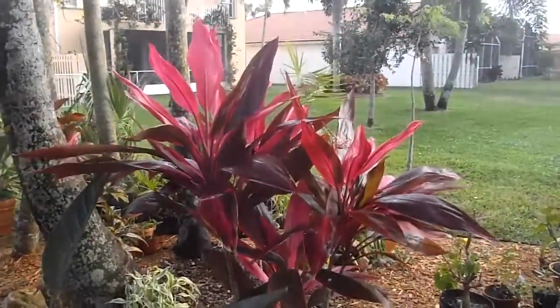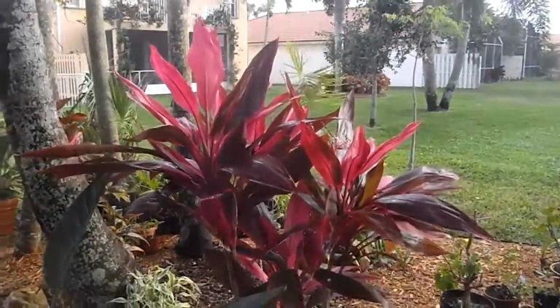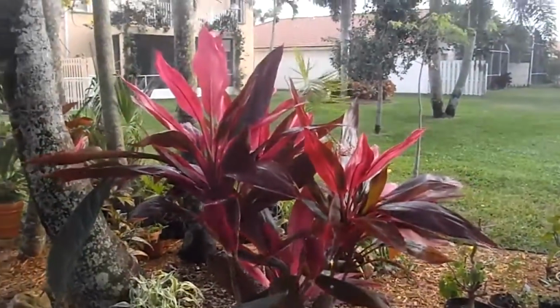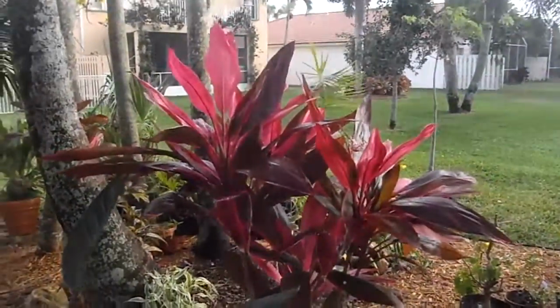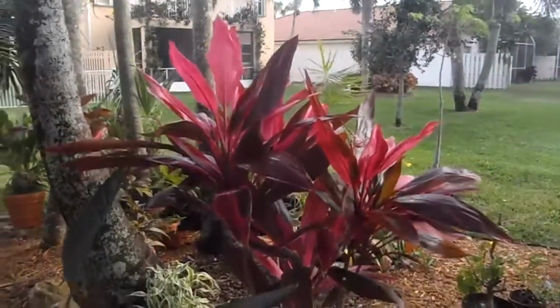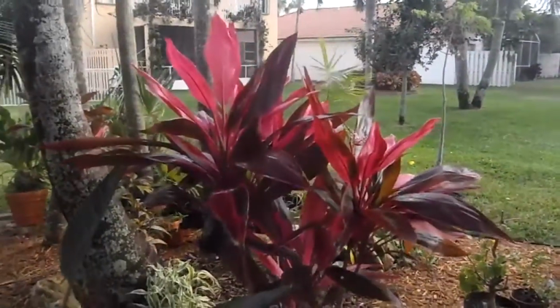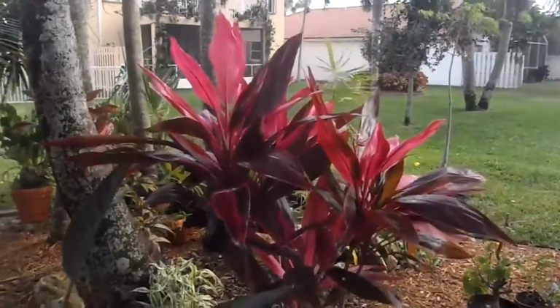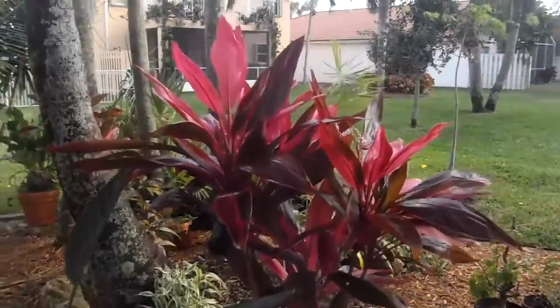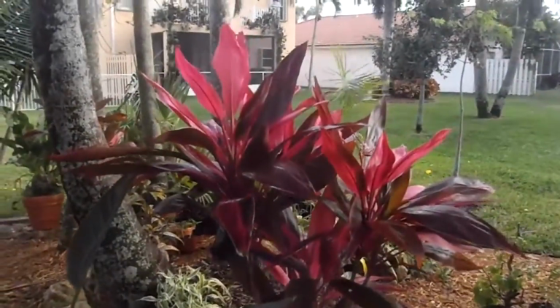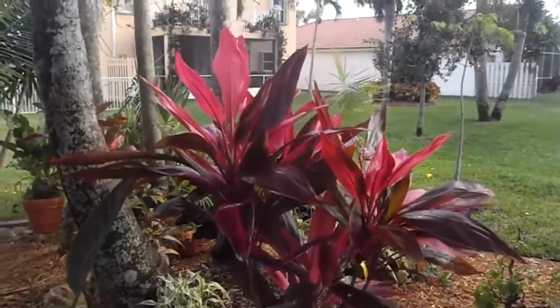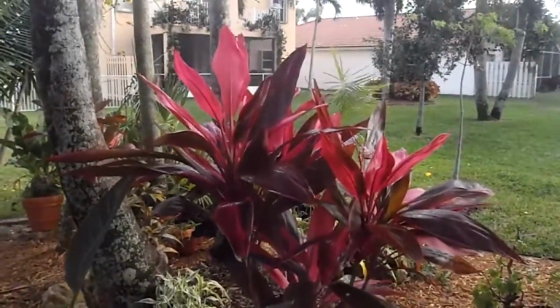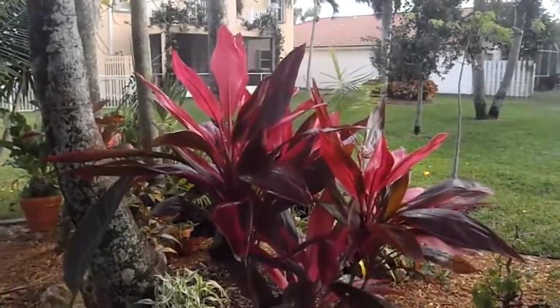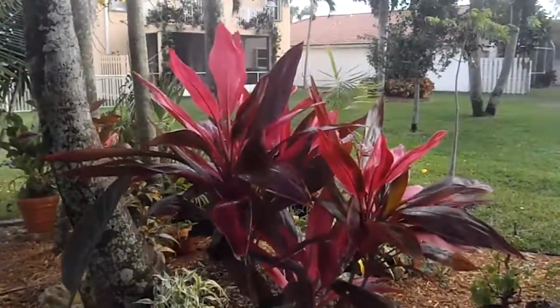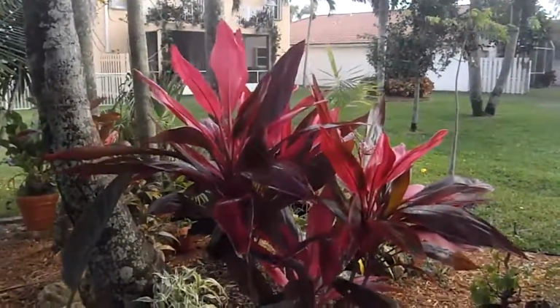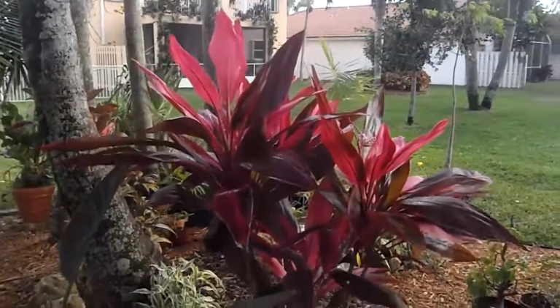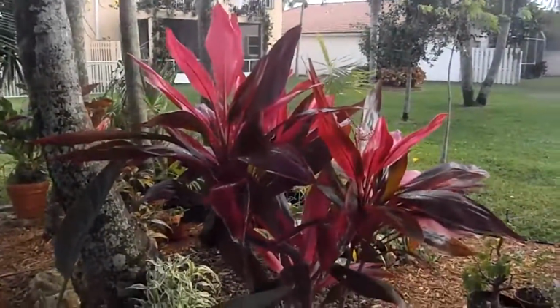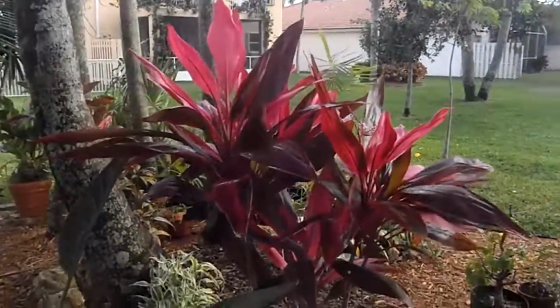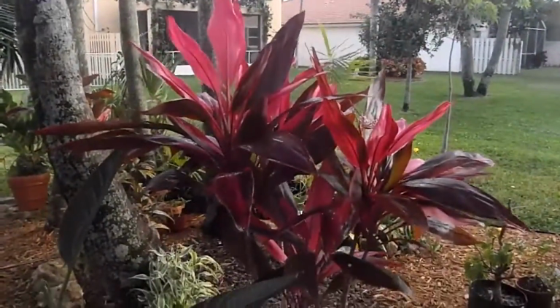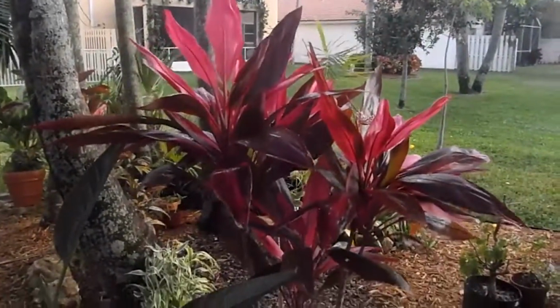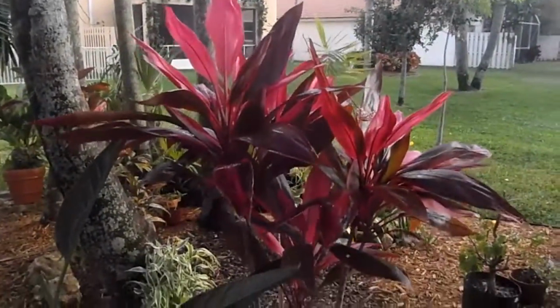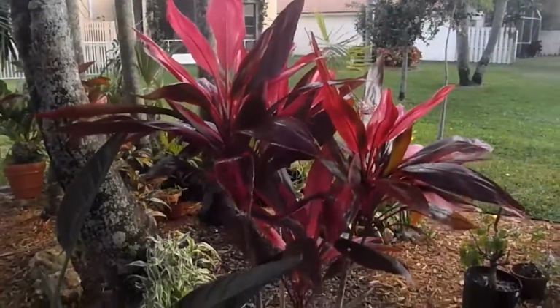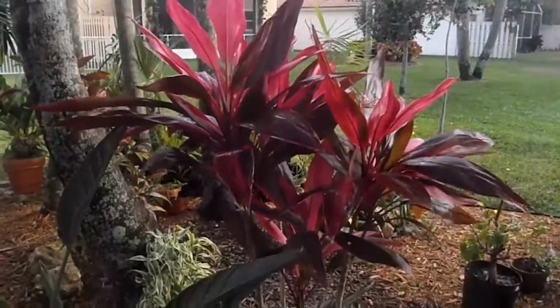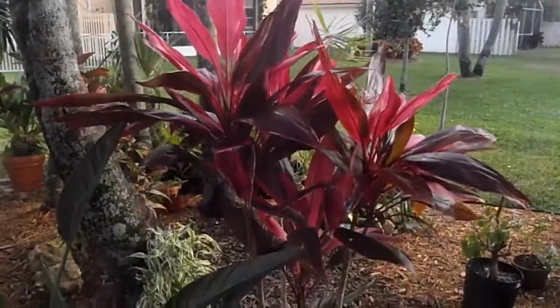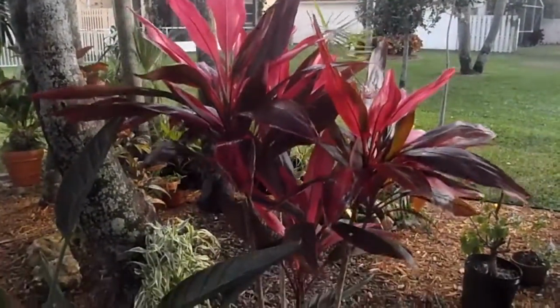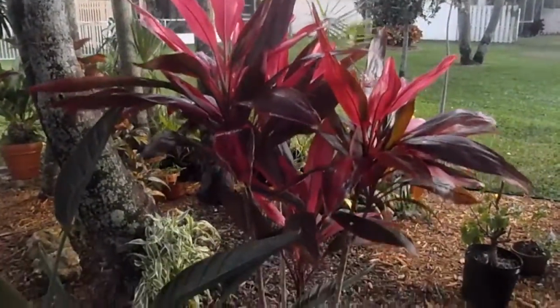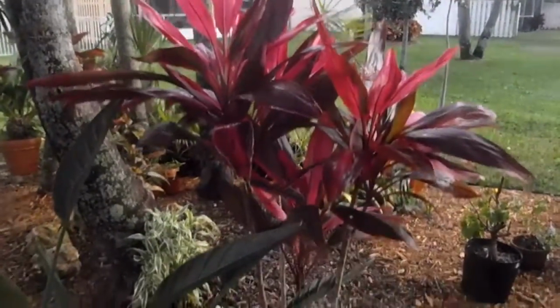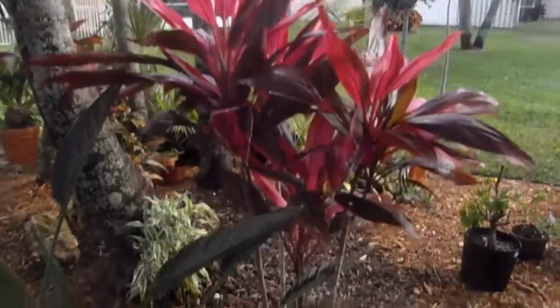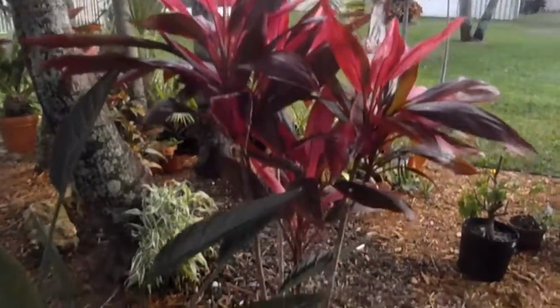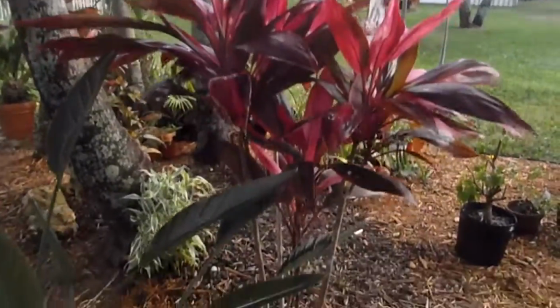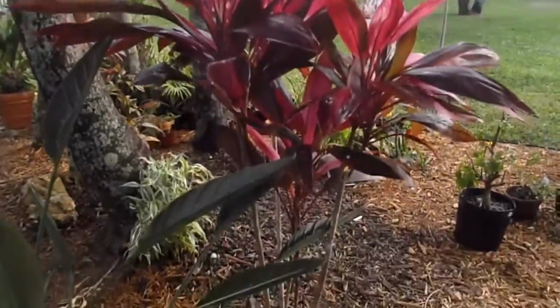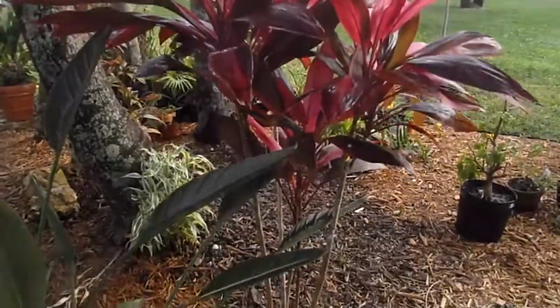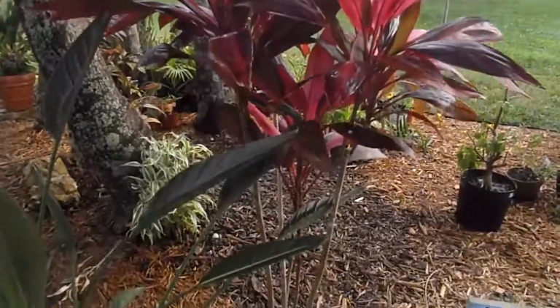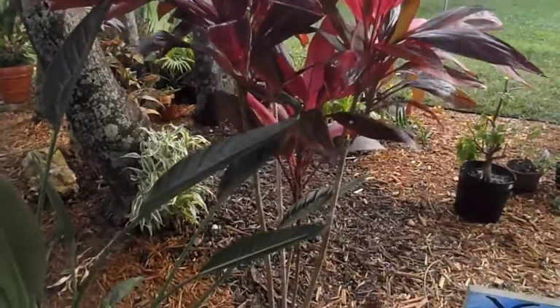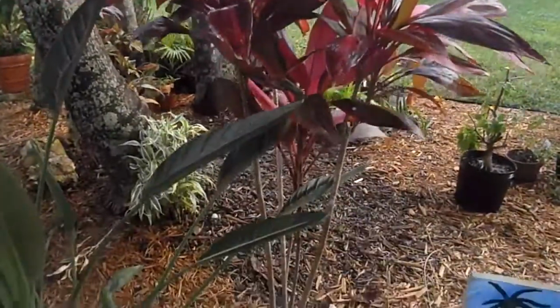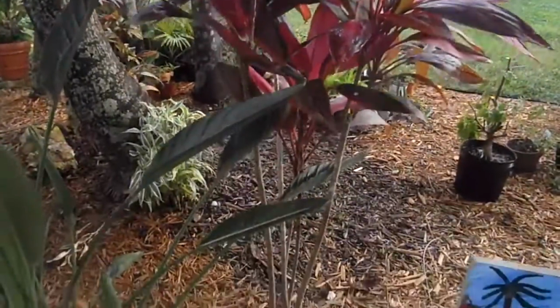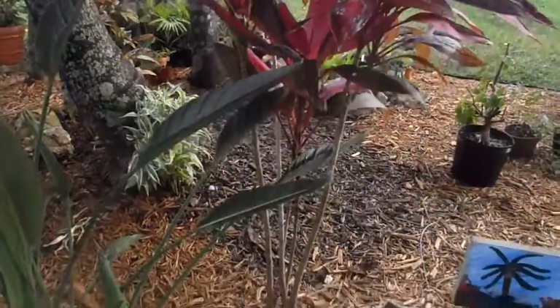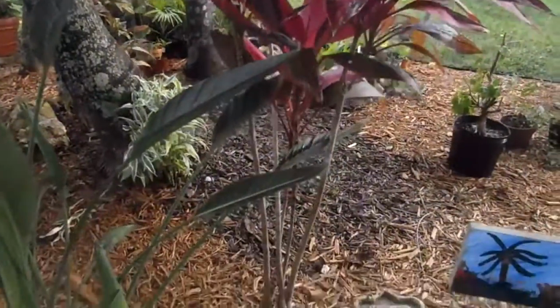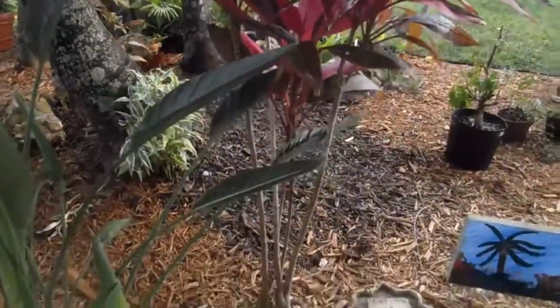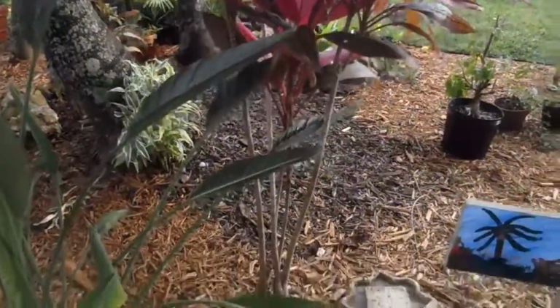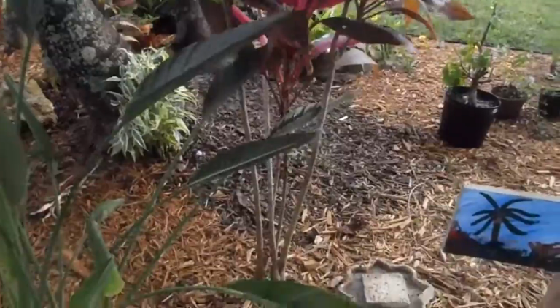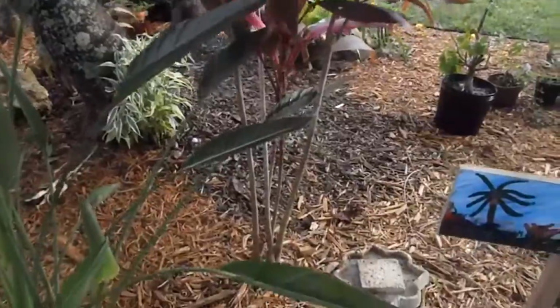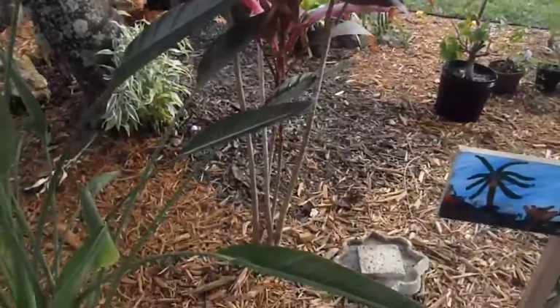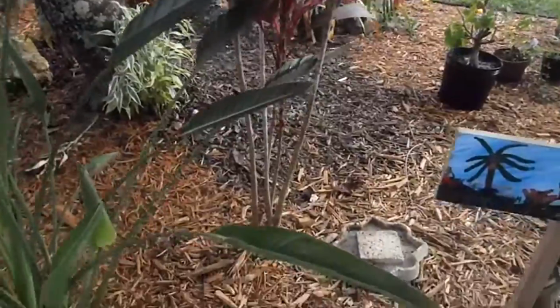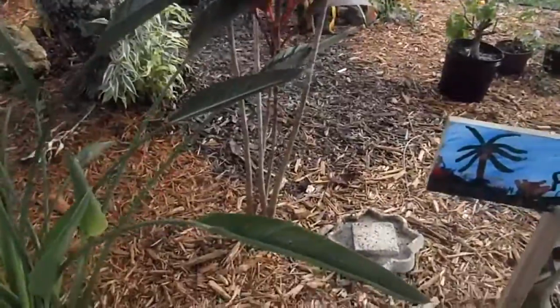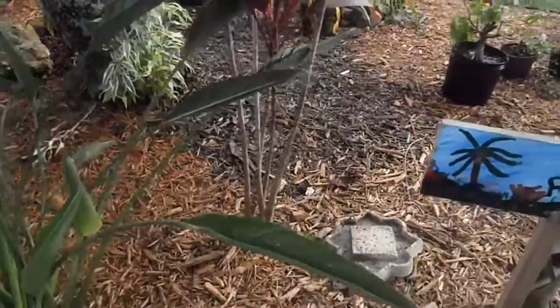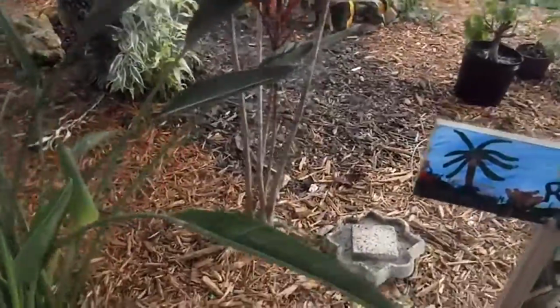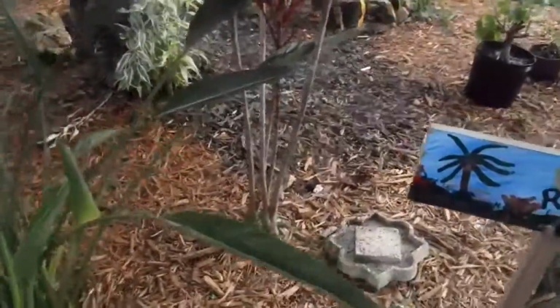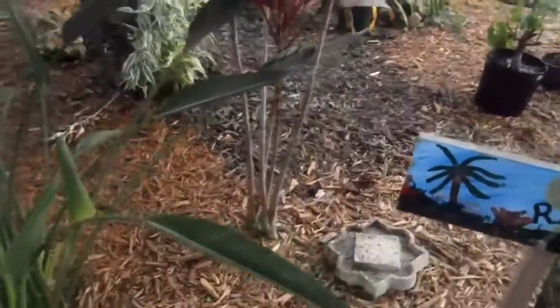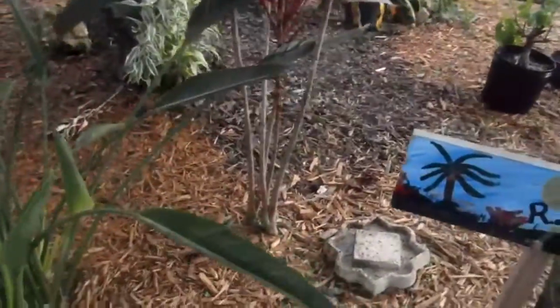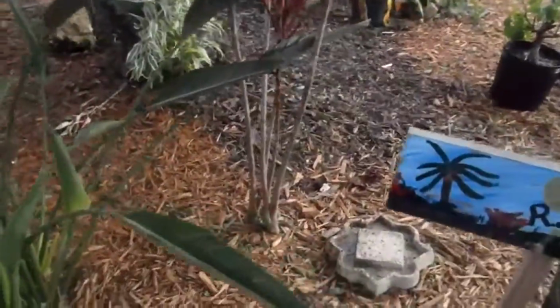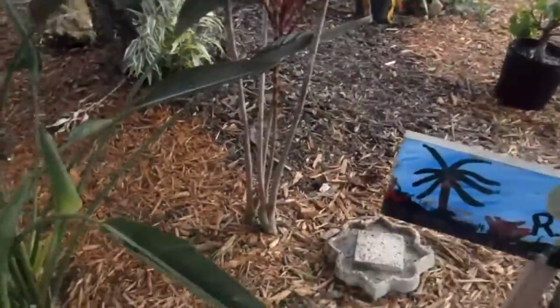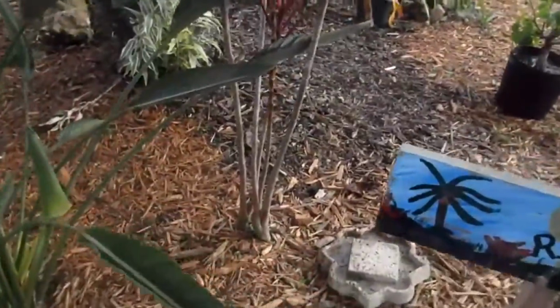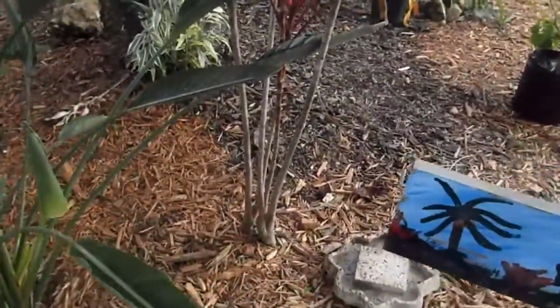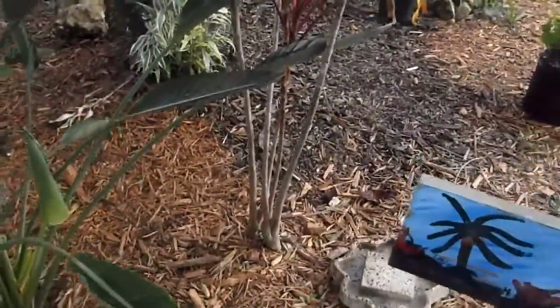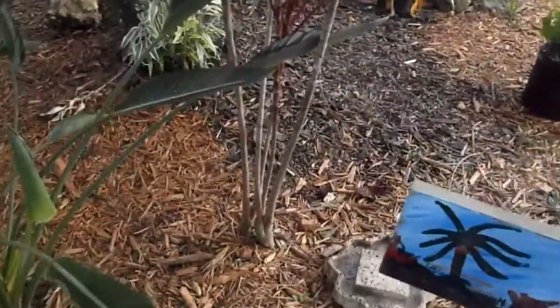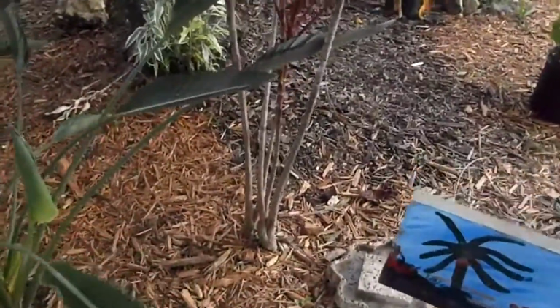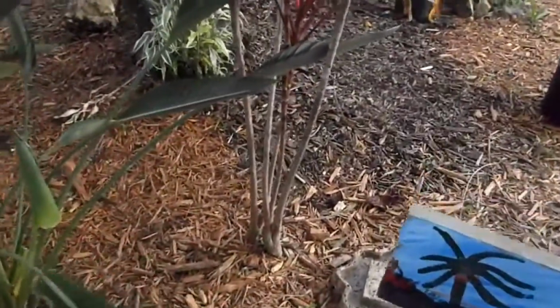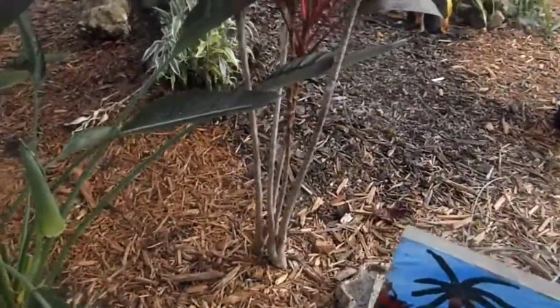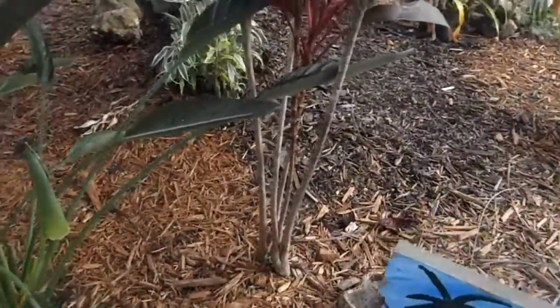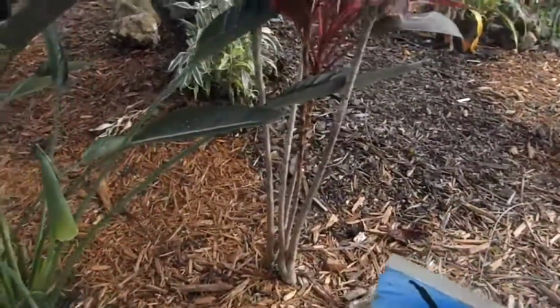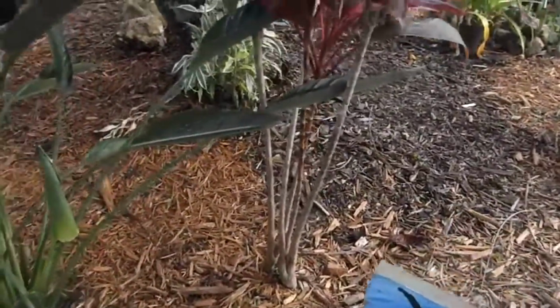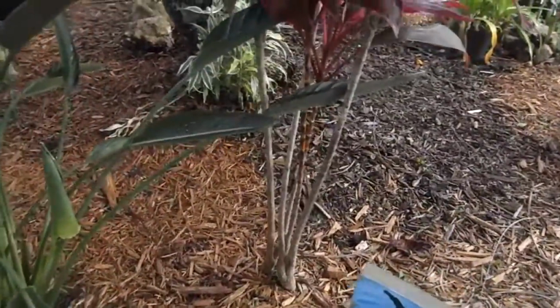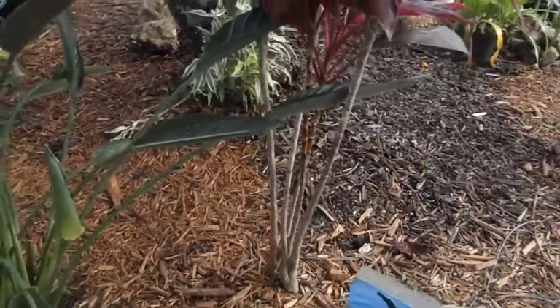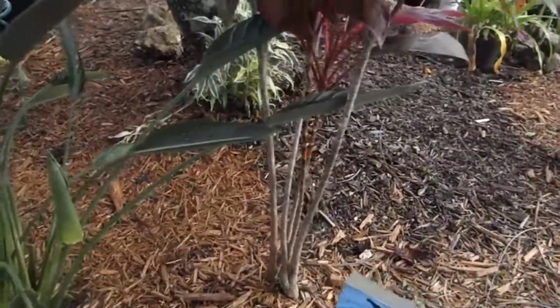This is the pink version of the Hawaiian Ti plant. As you can see, it's the term that I commonly refer to as leggy.